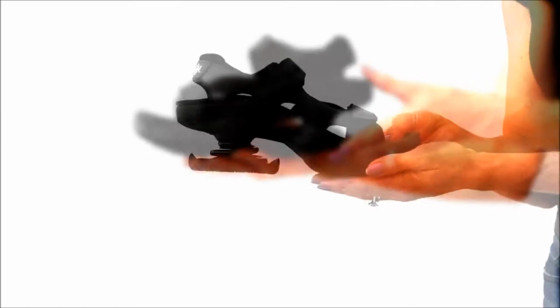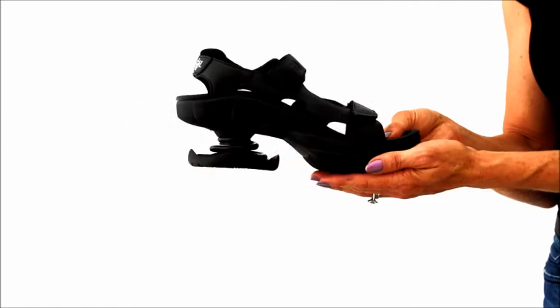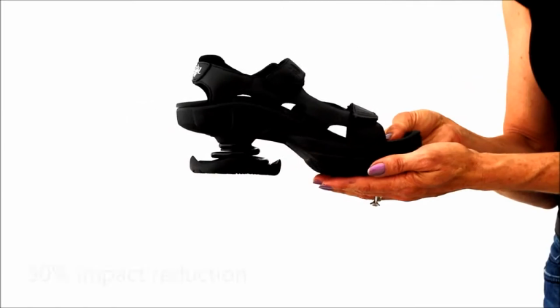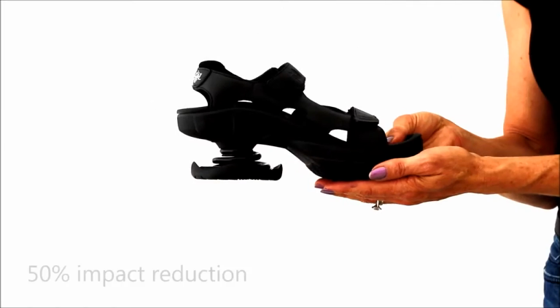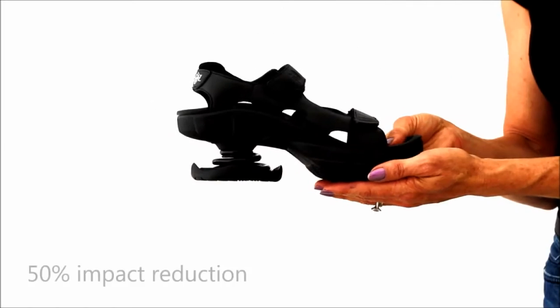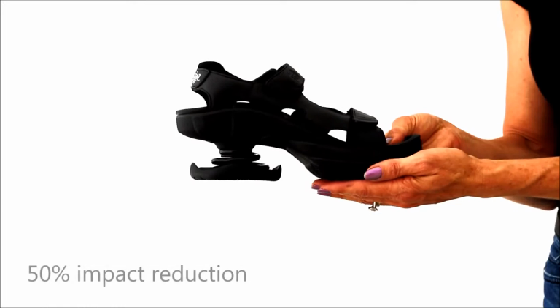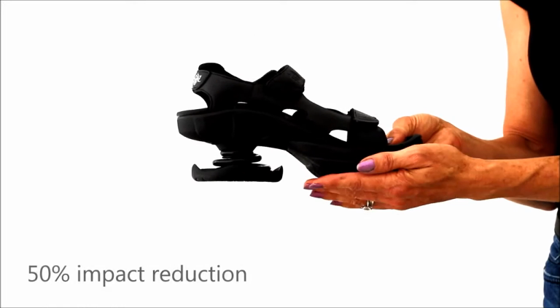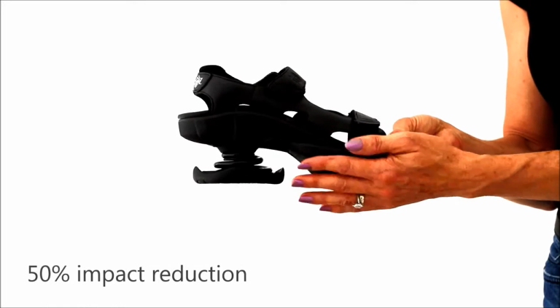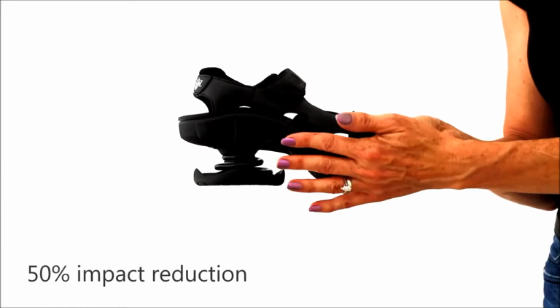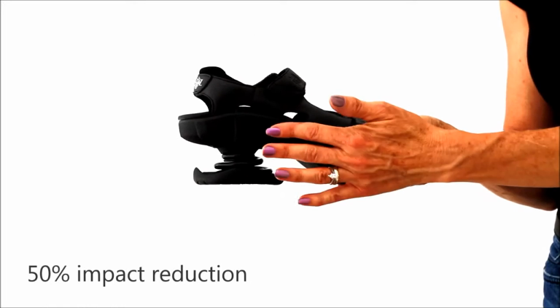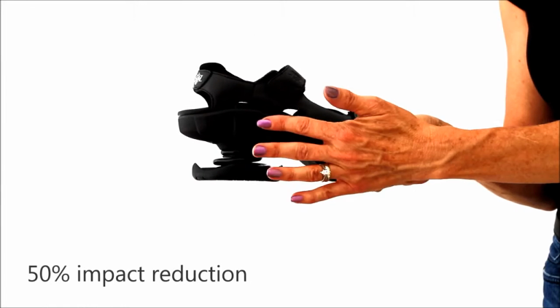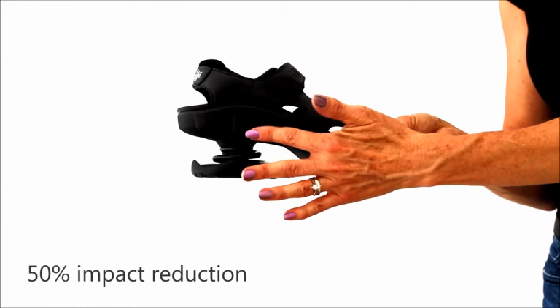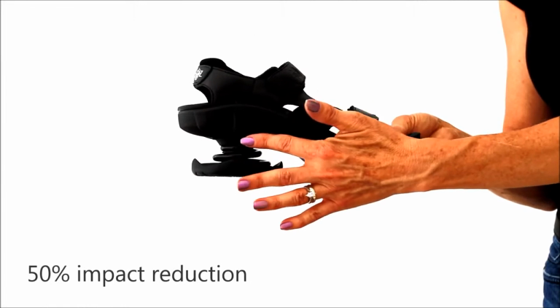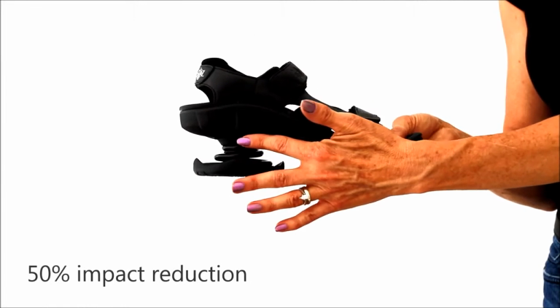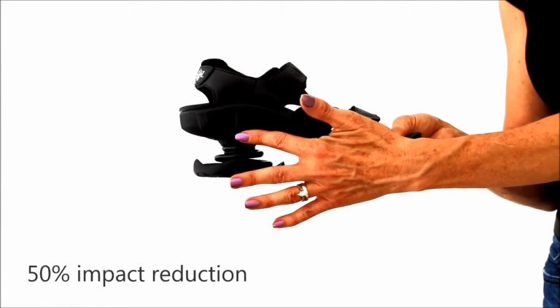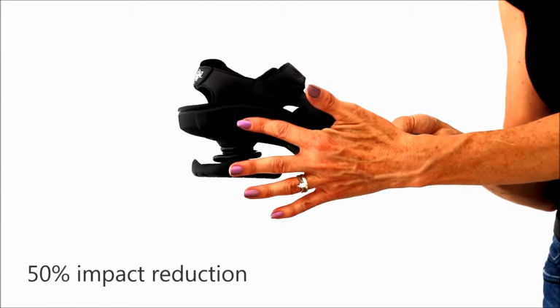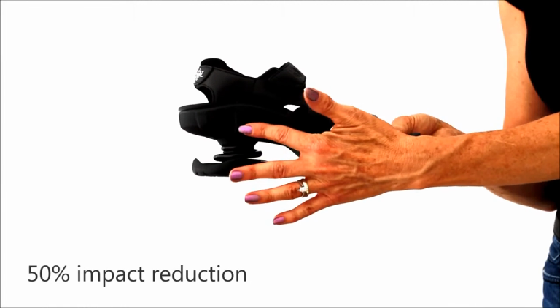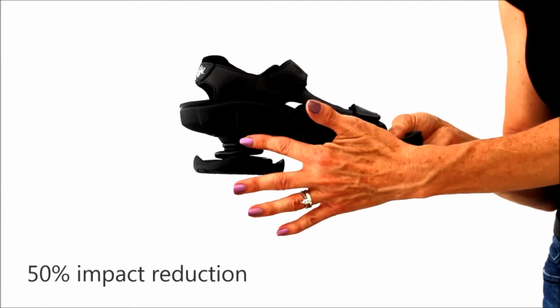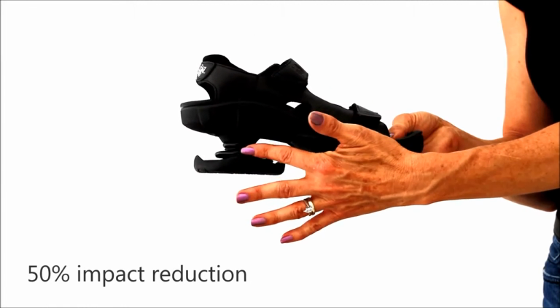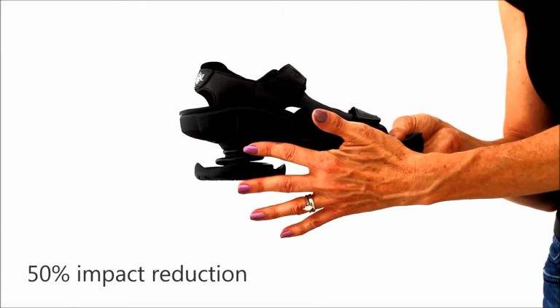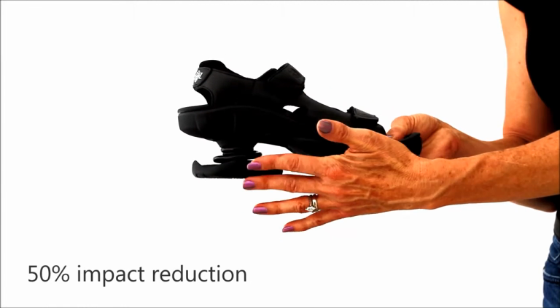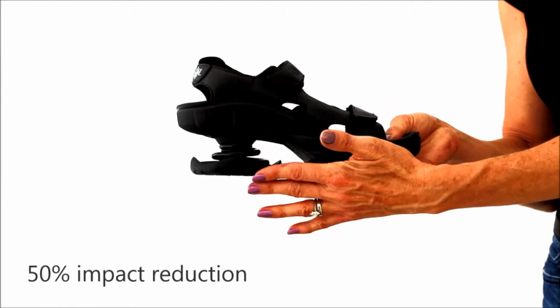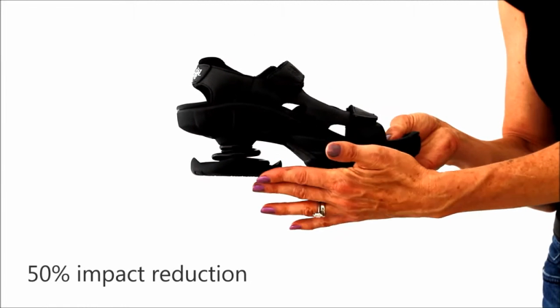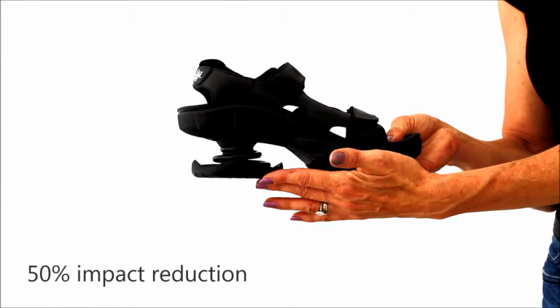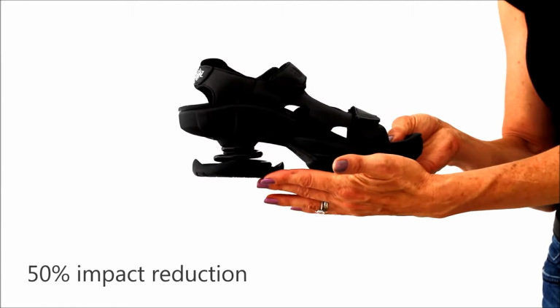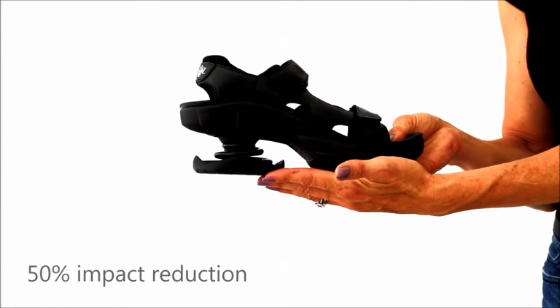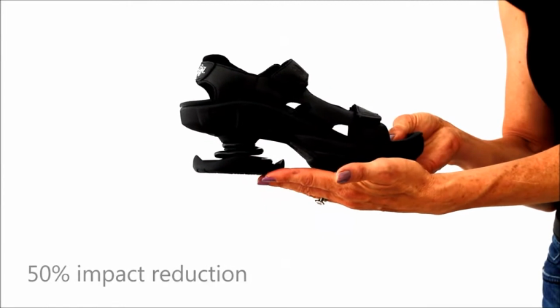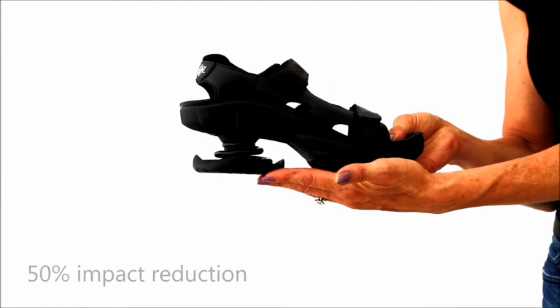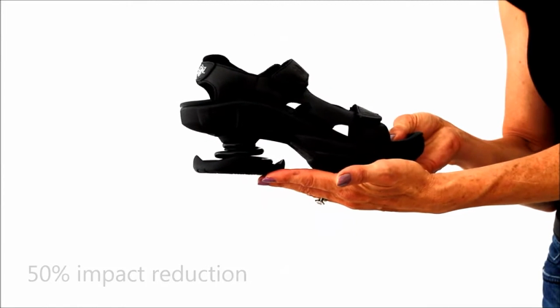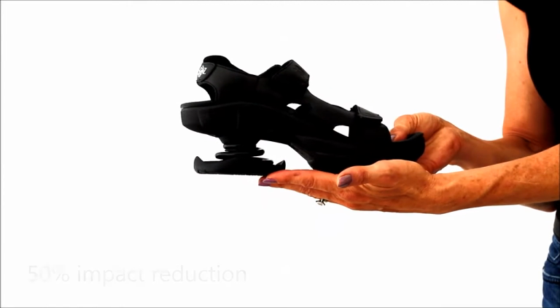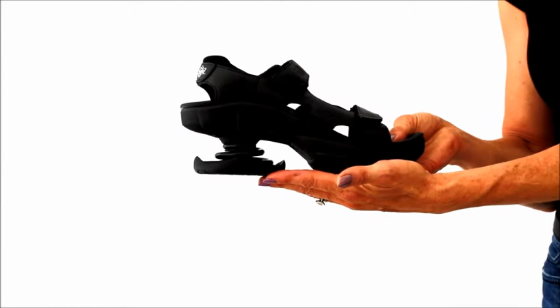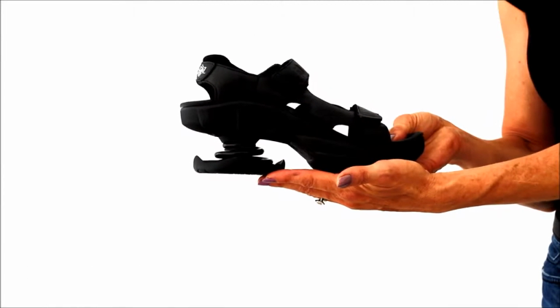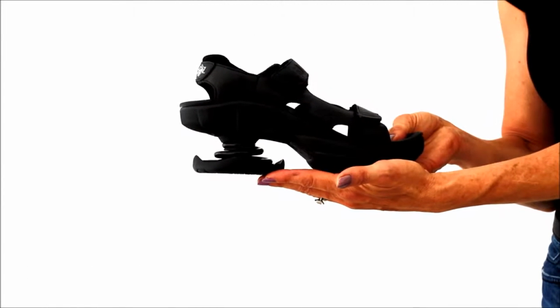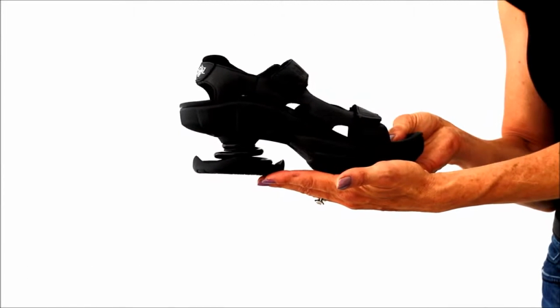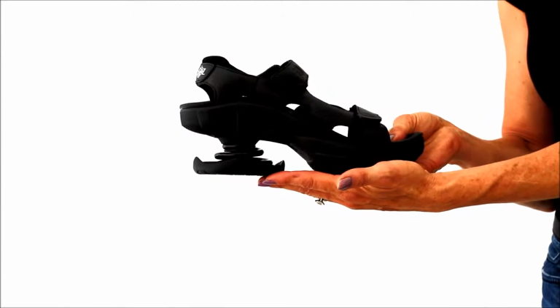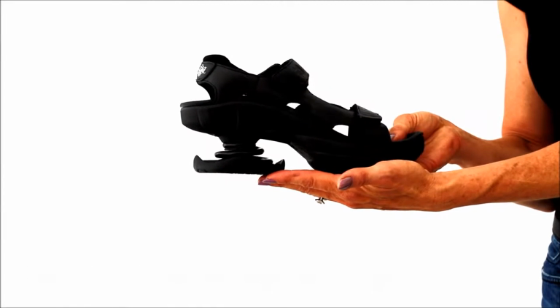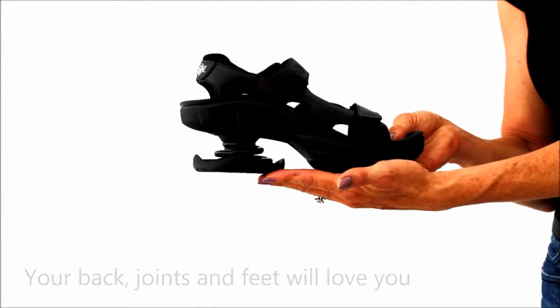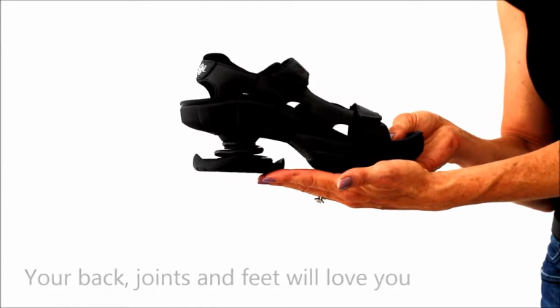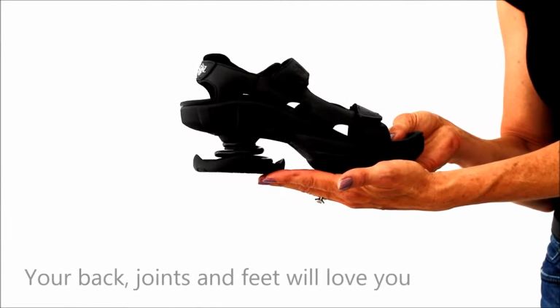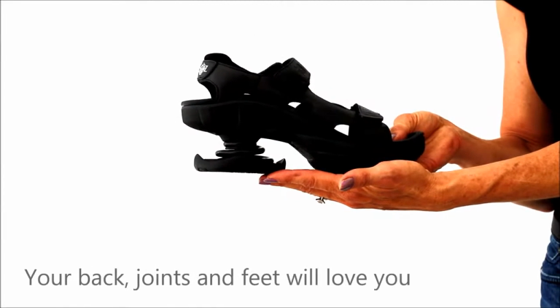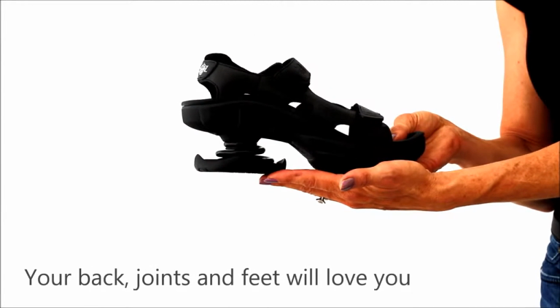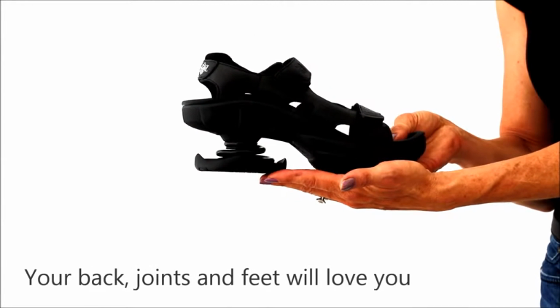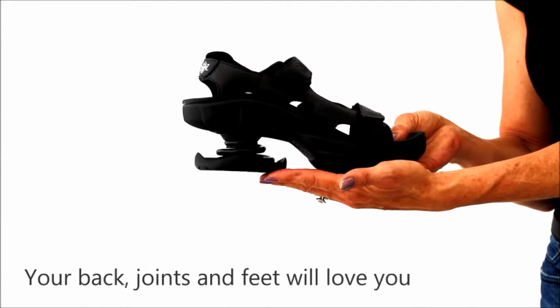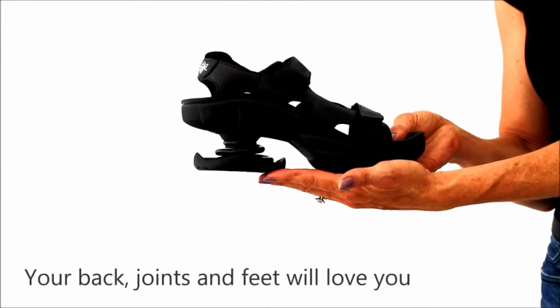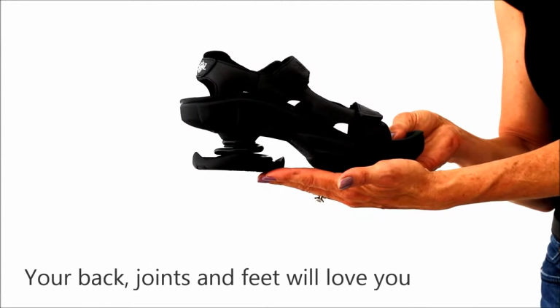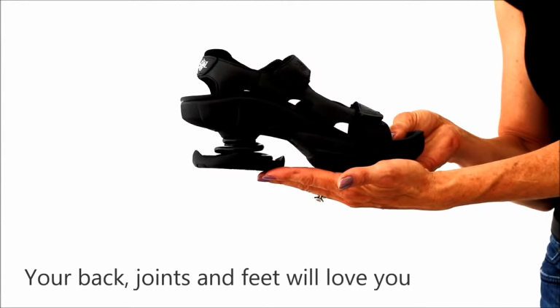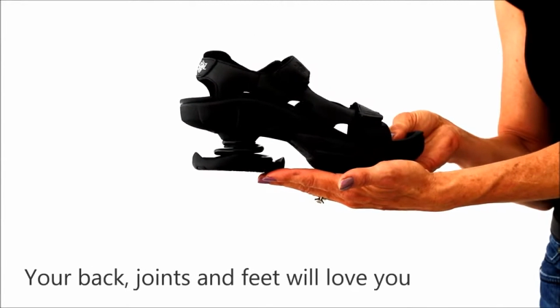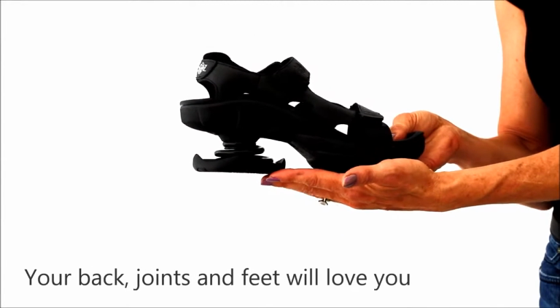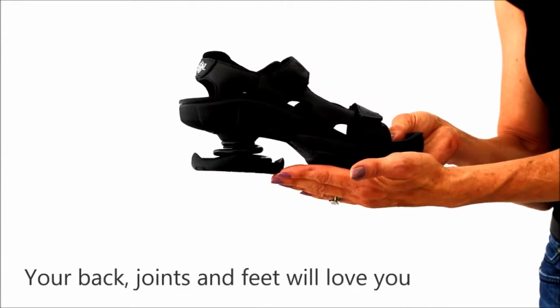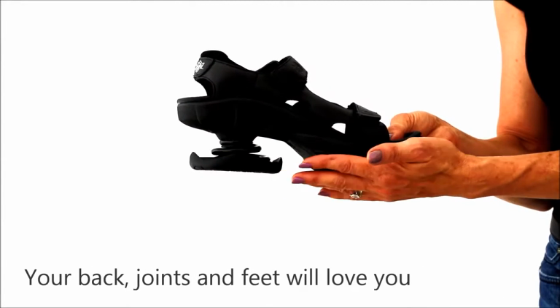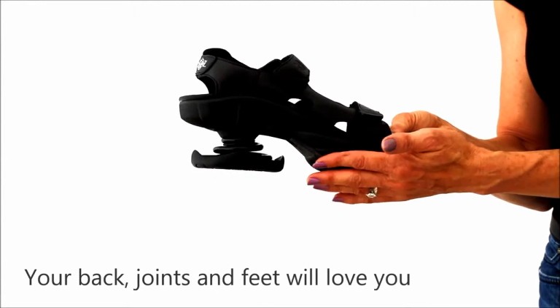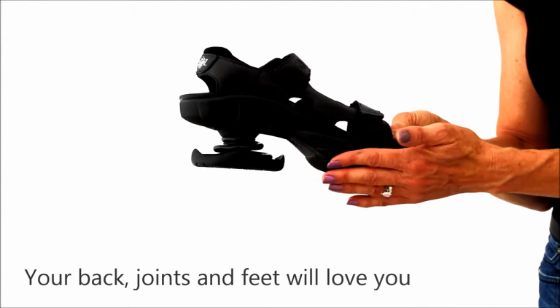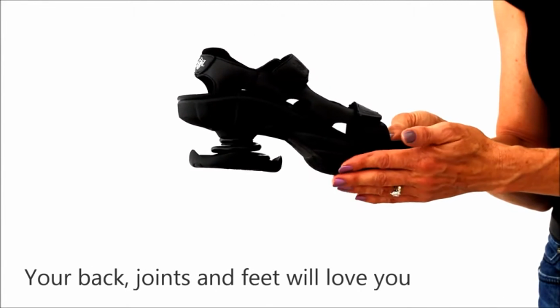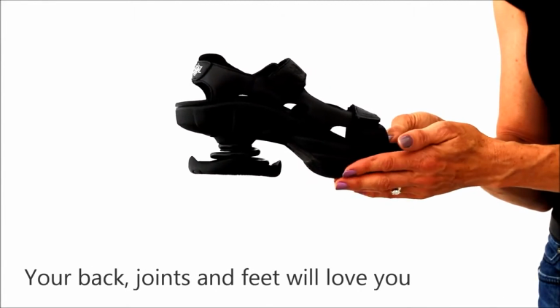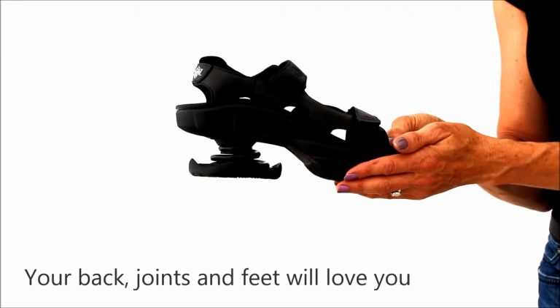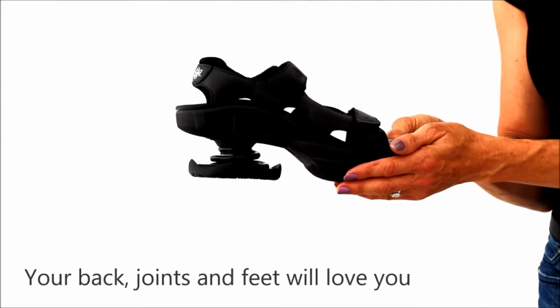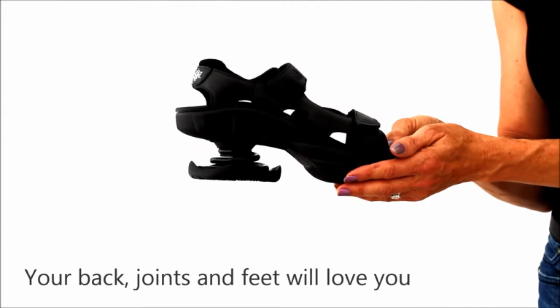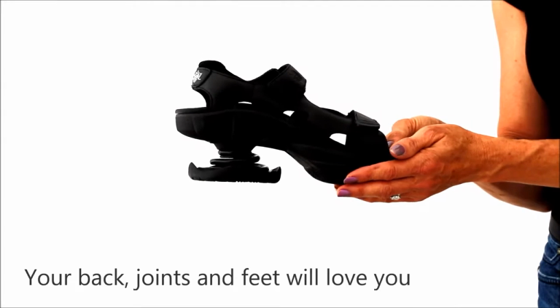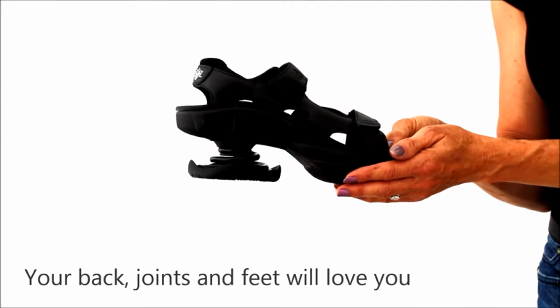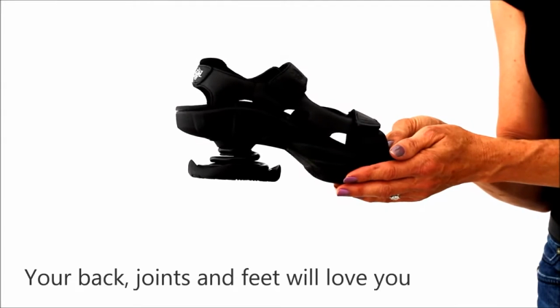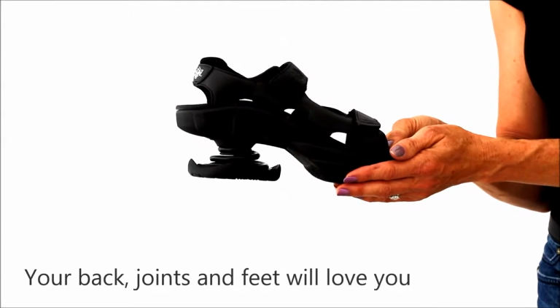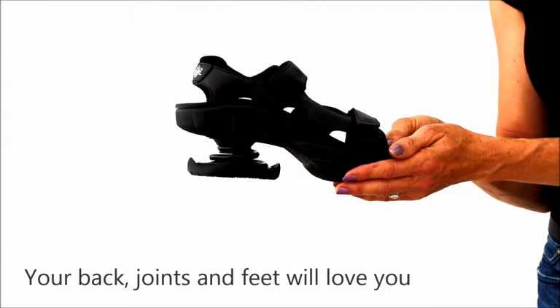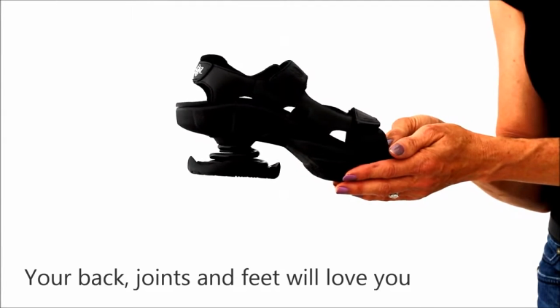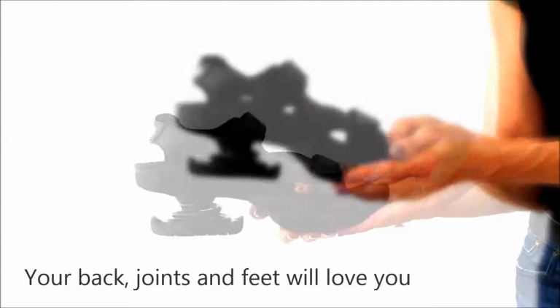The orthotic rides on a replaceable coil which reduces 50% of the impact. Each step makes you feel like you're walking on the moon.